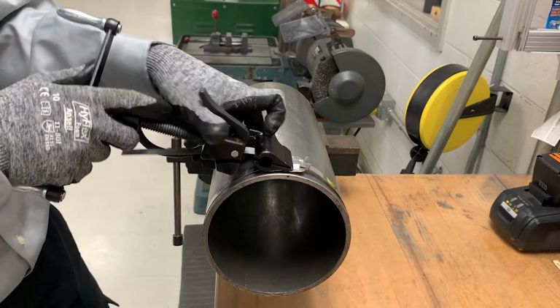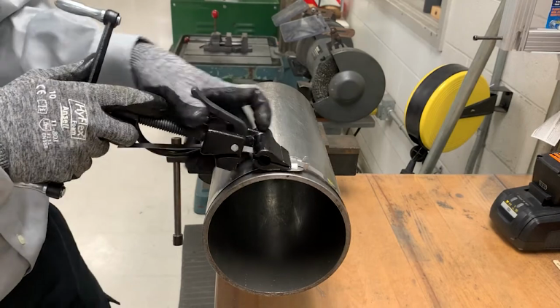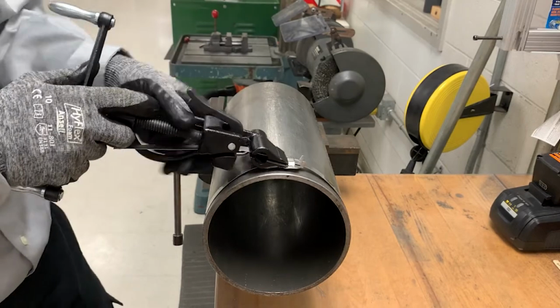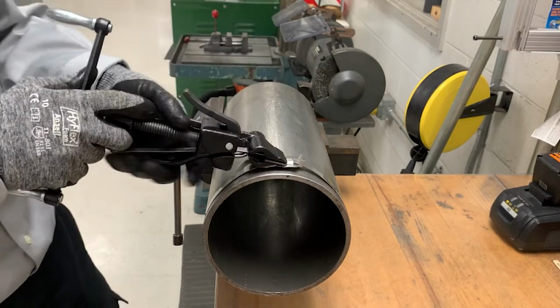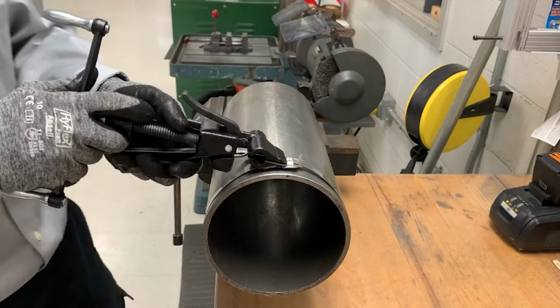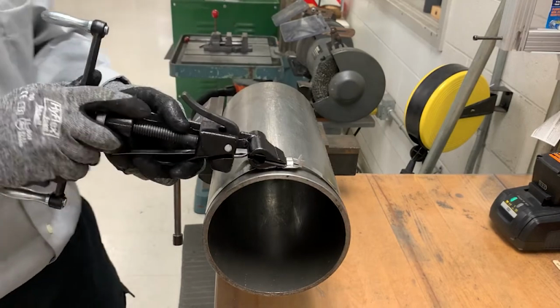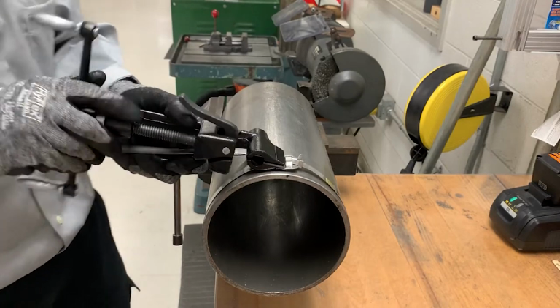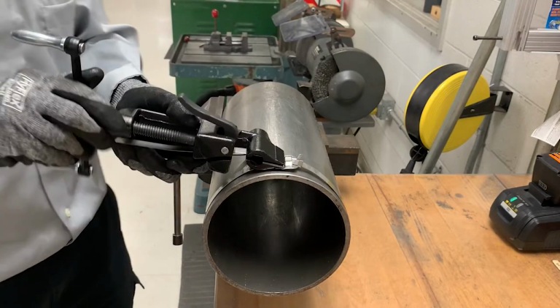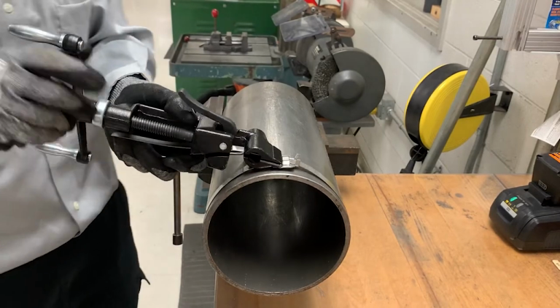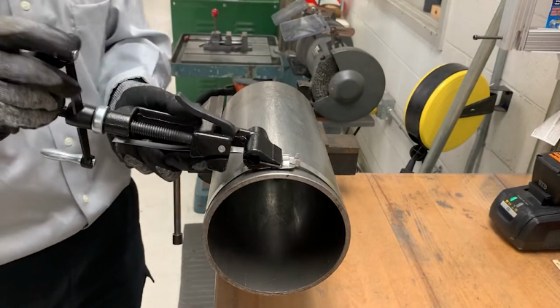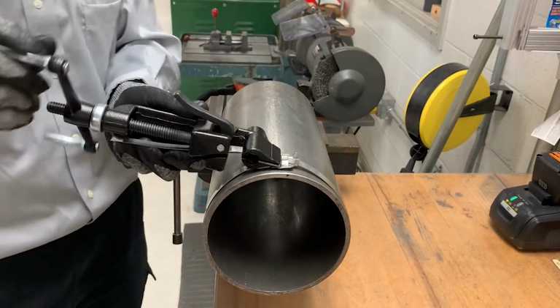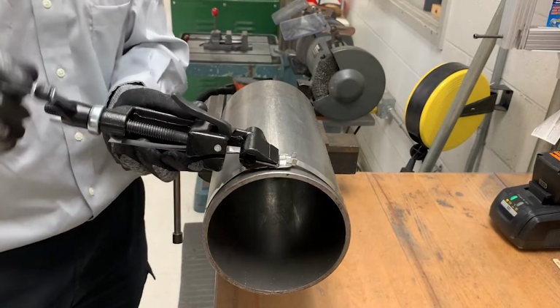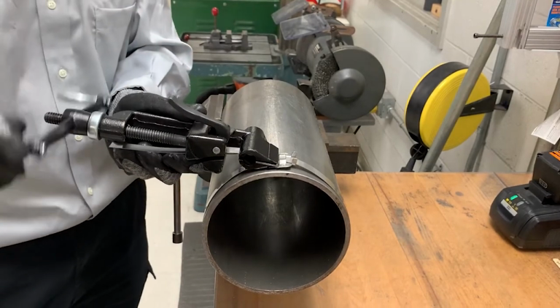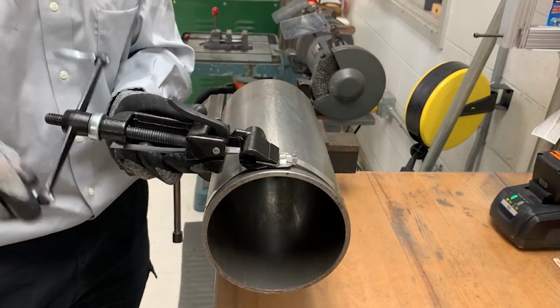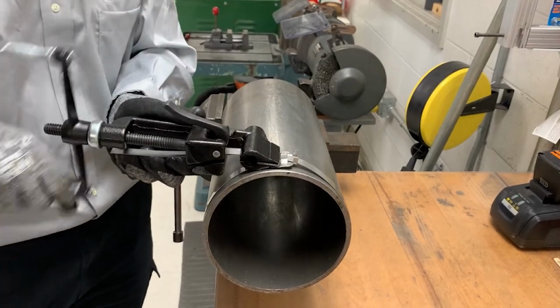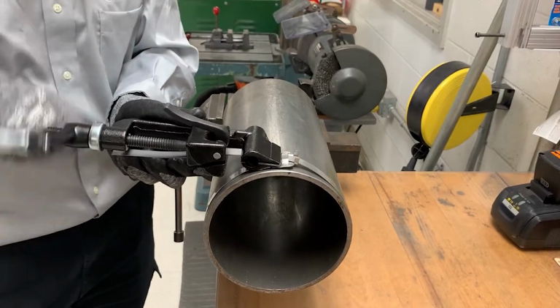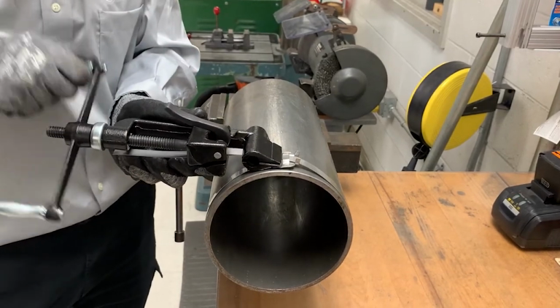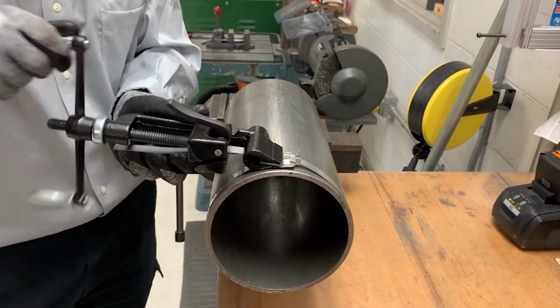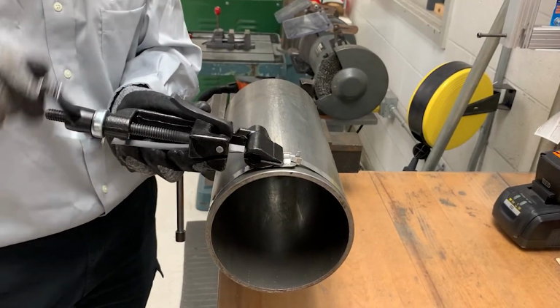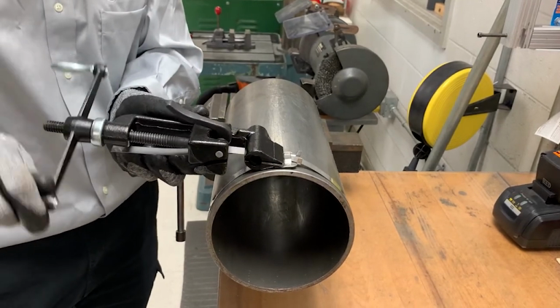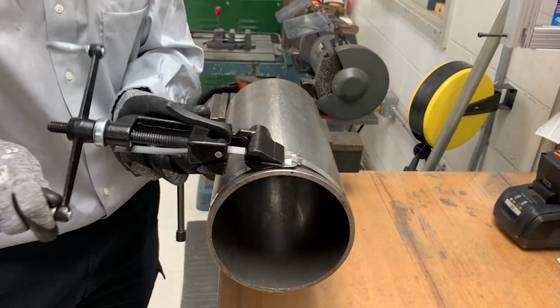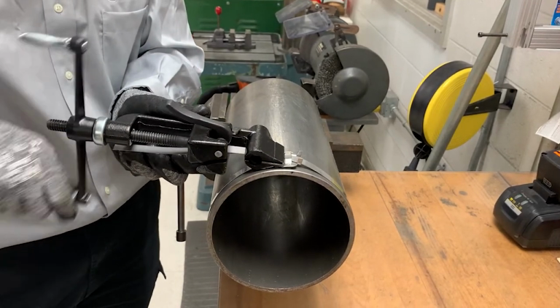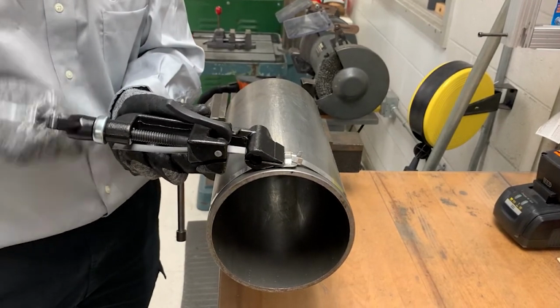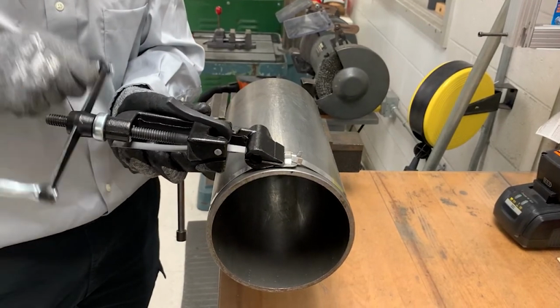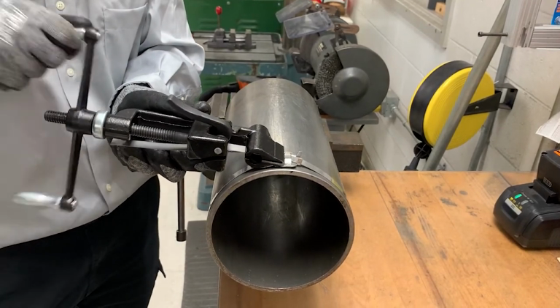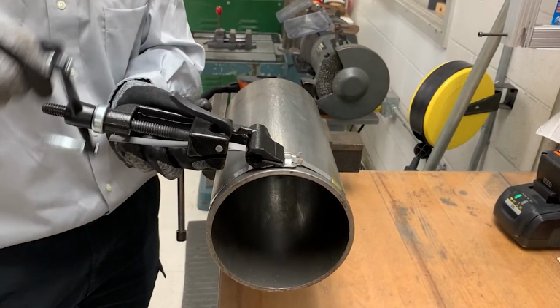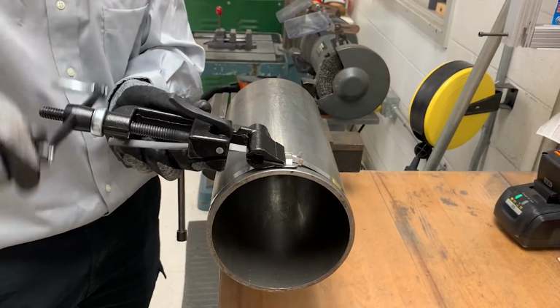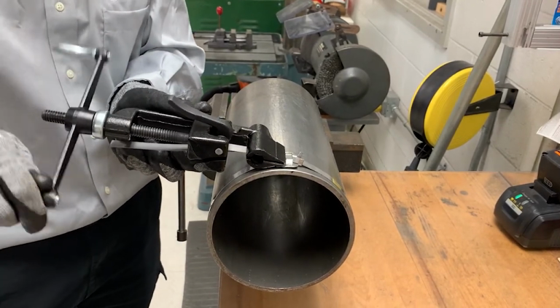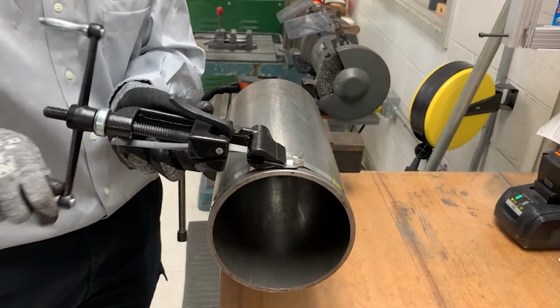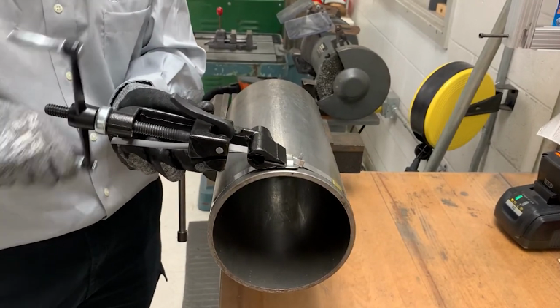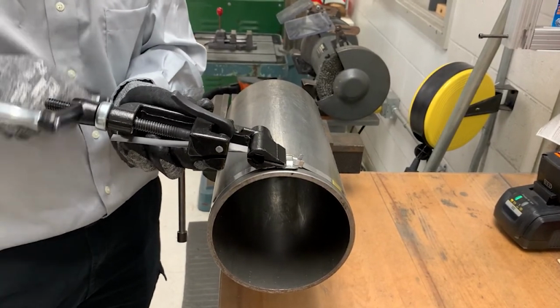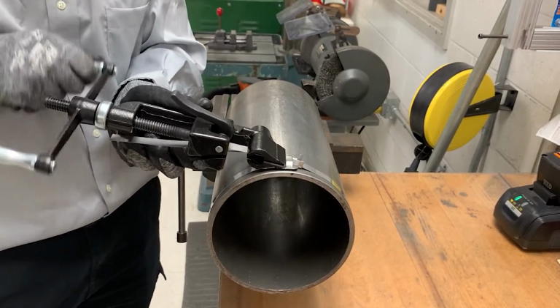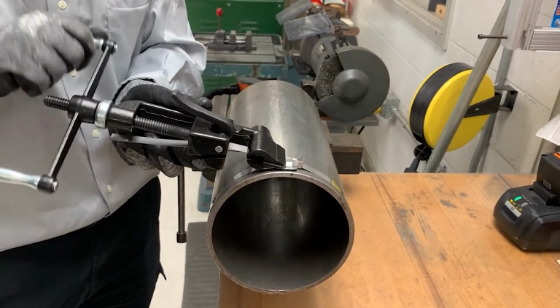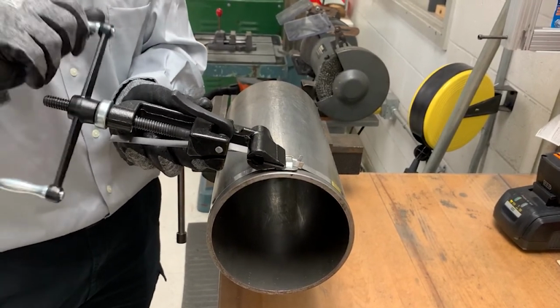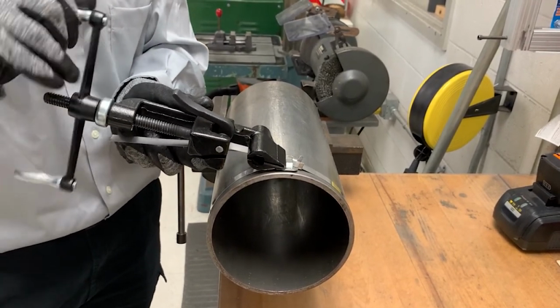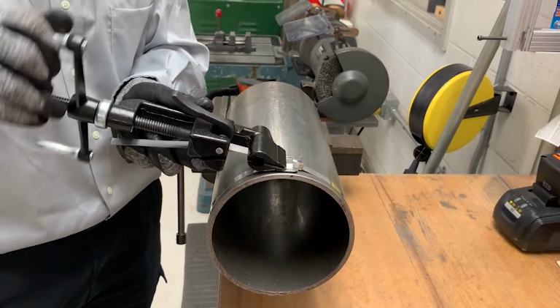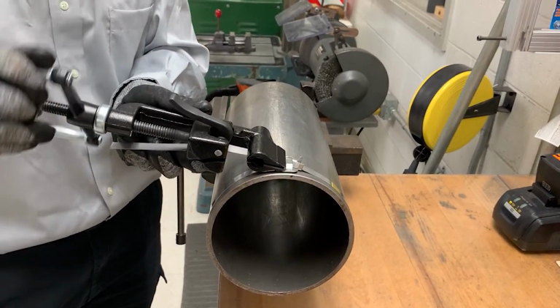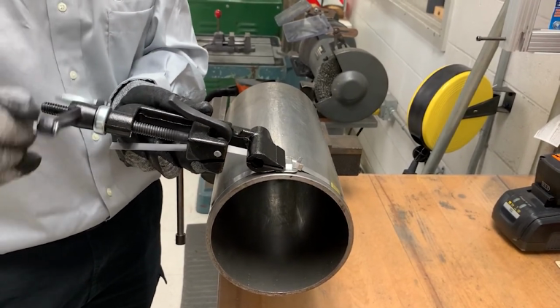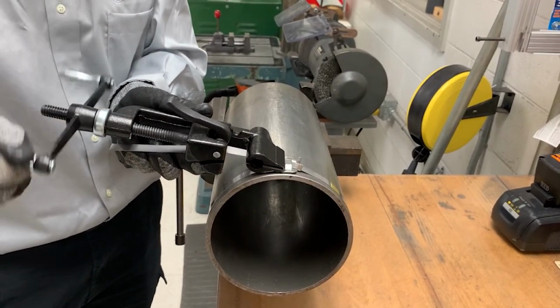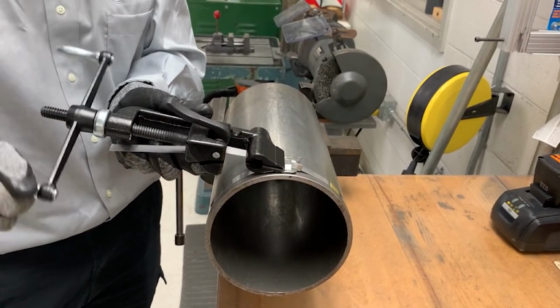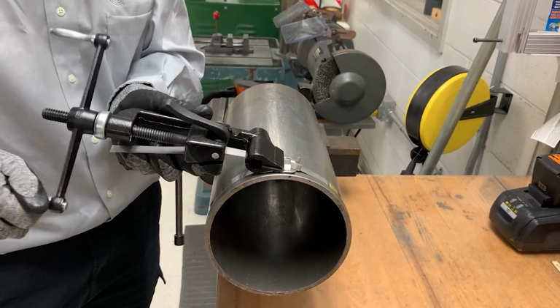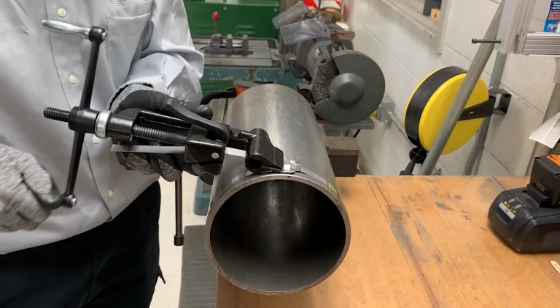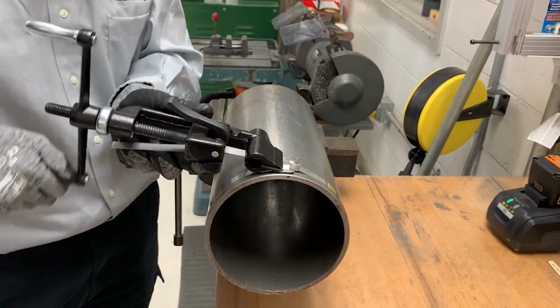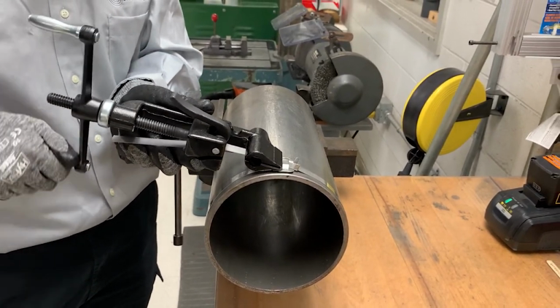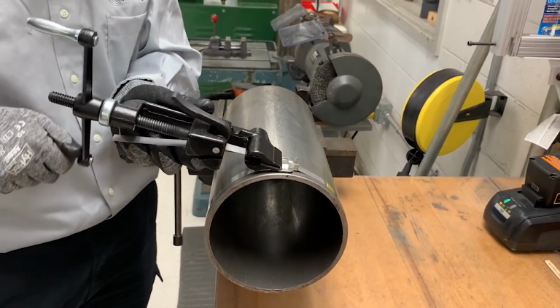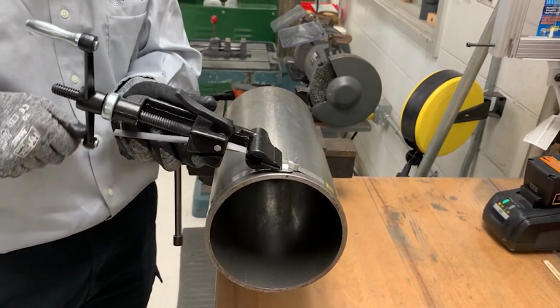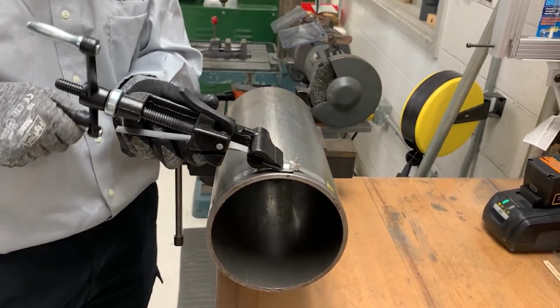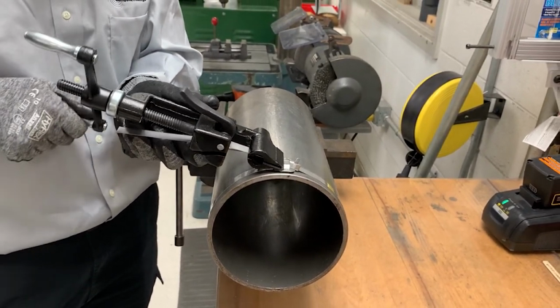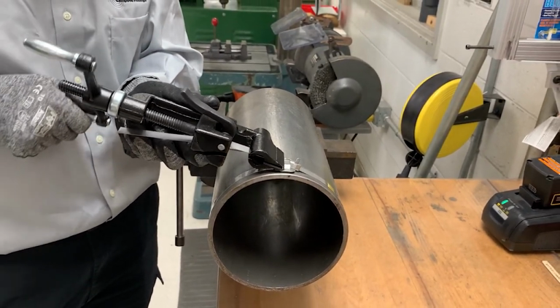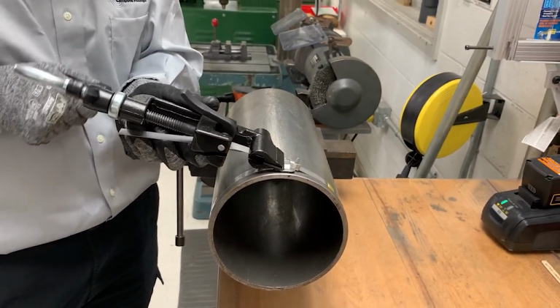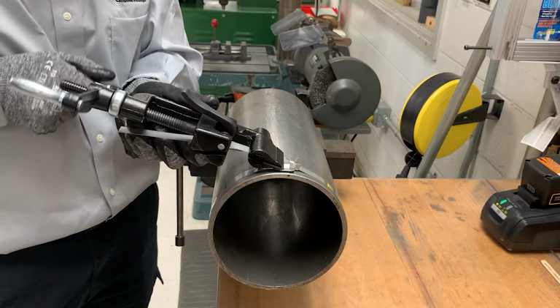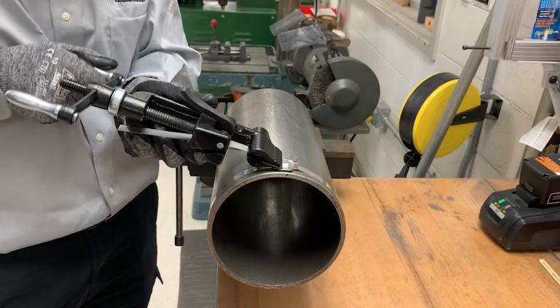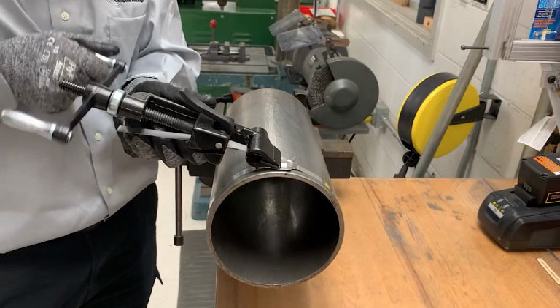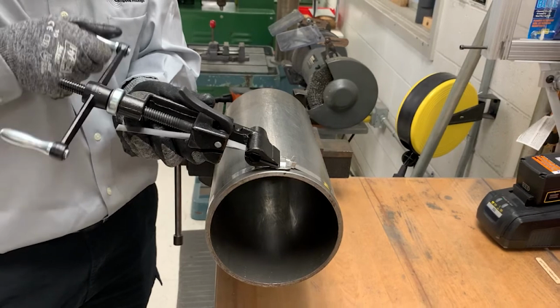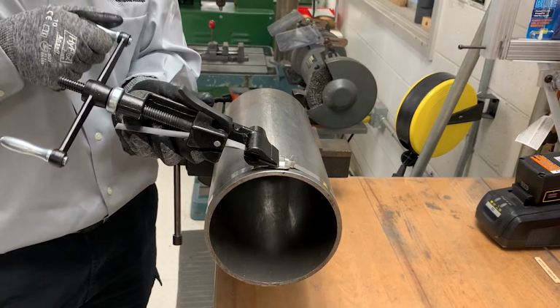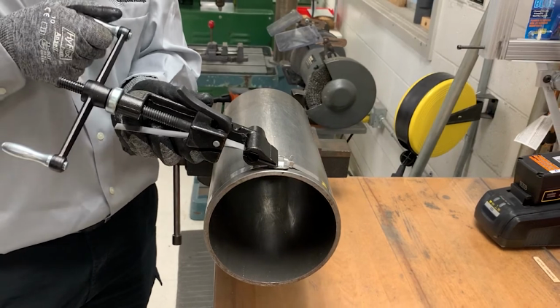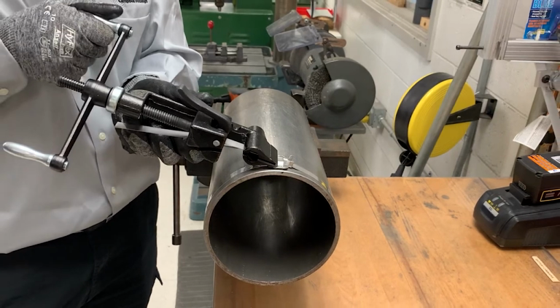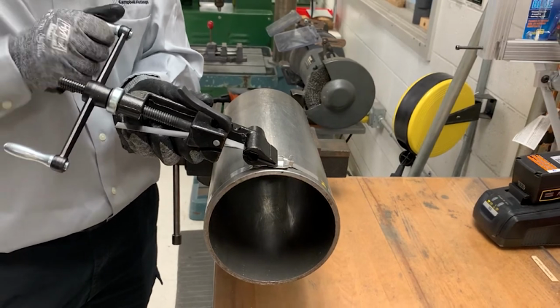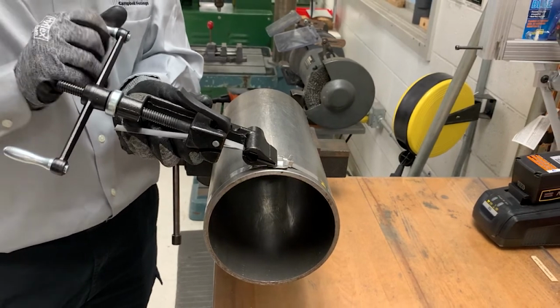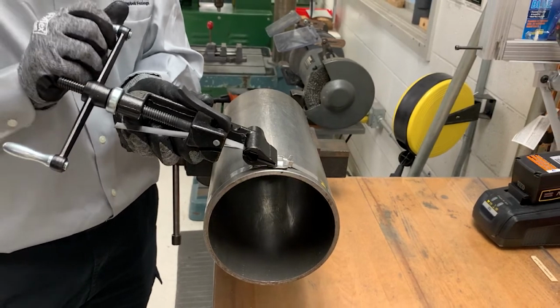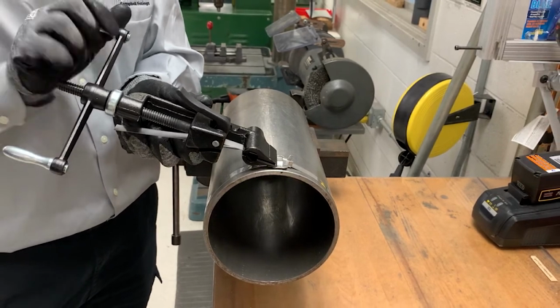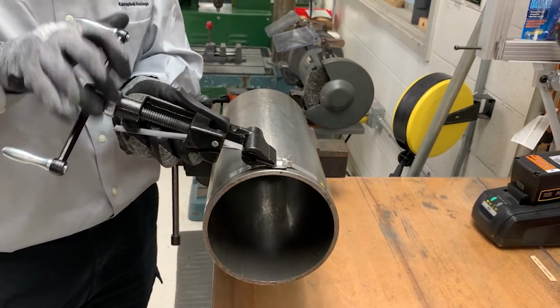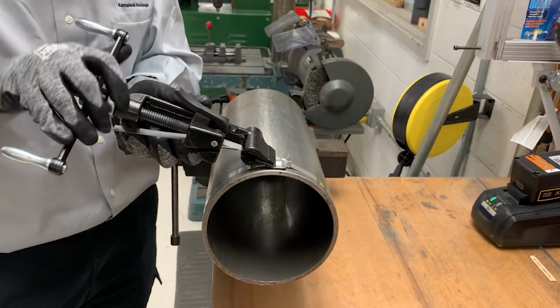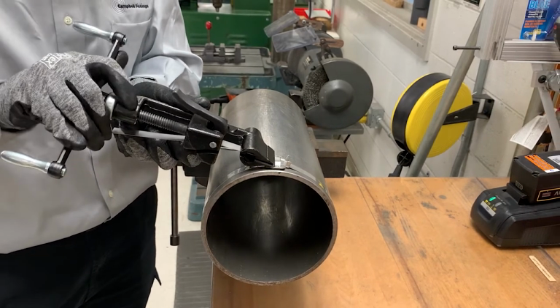Tension the clamp by turning the handle. Maximum tension has been reached when the band stops moving through the buckle.